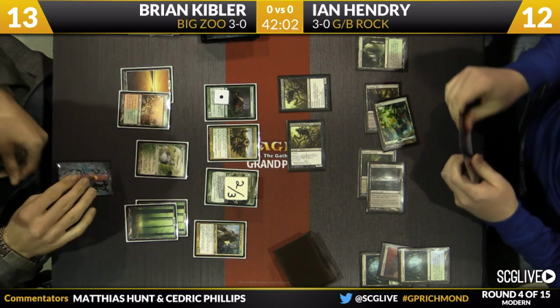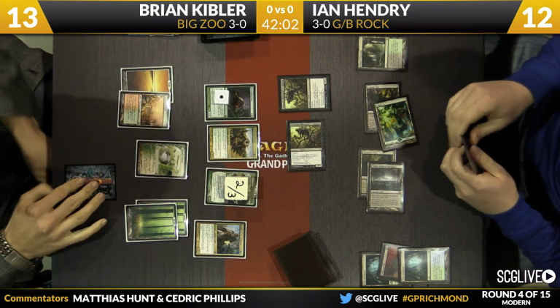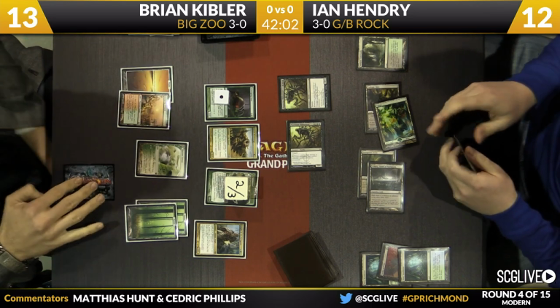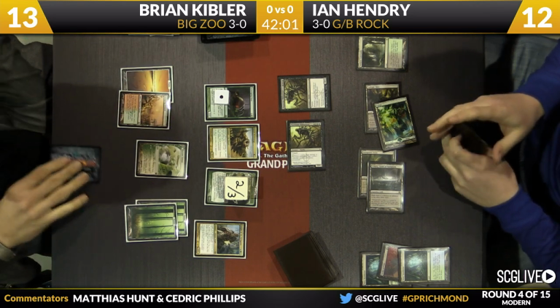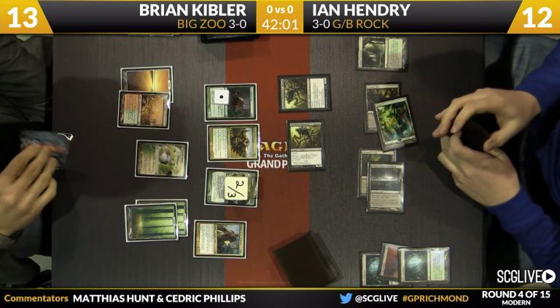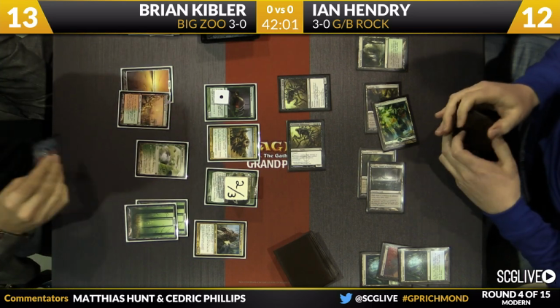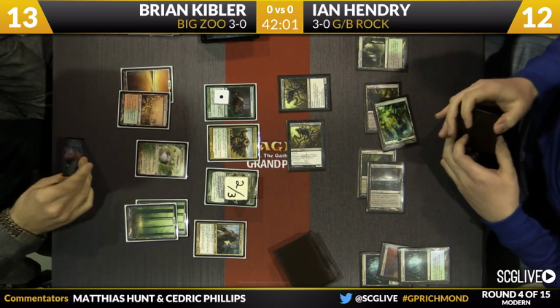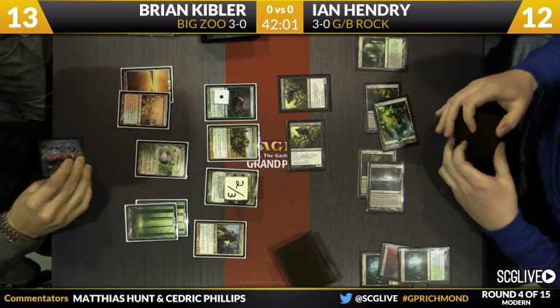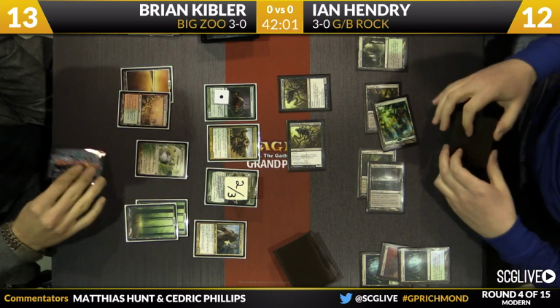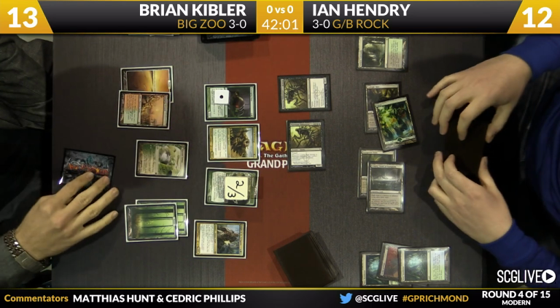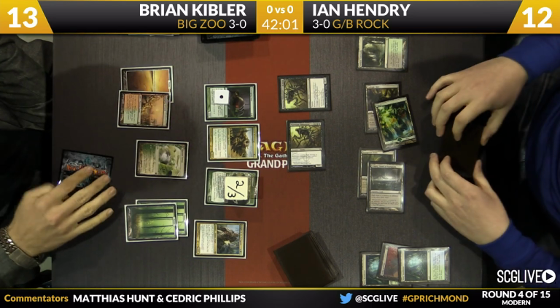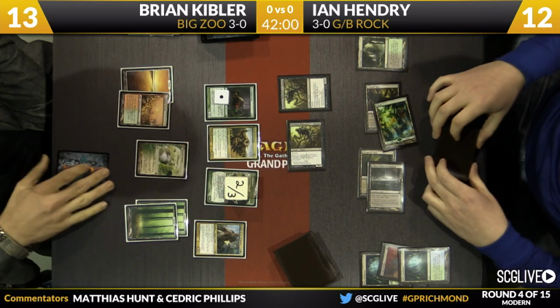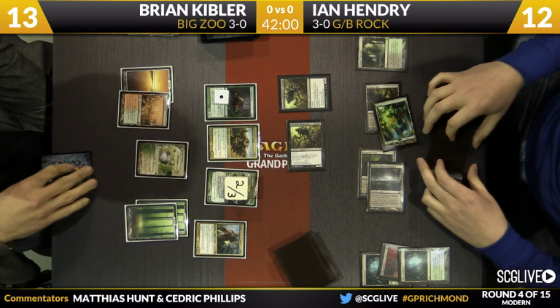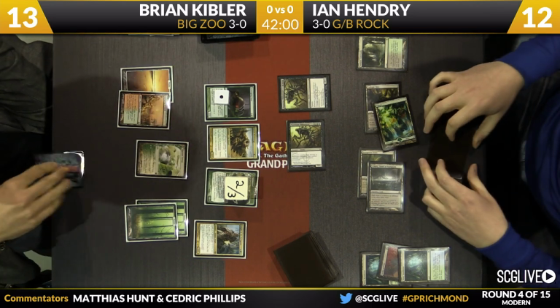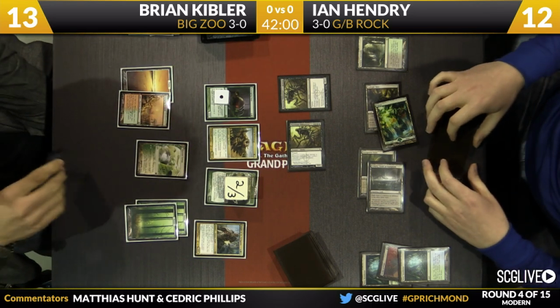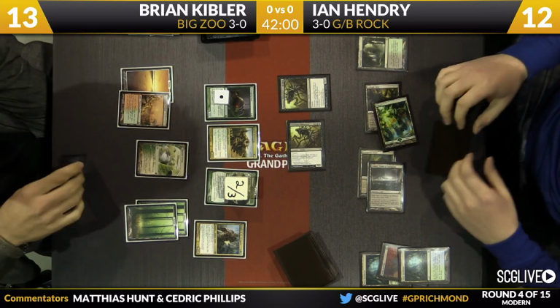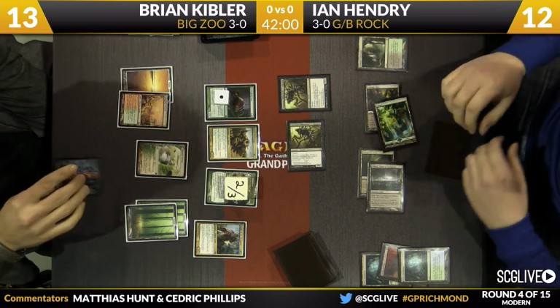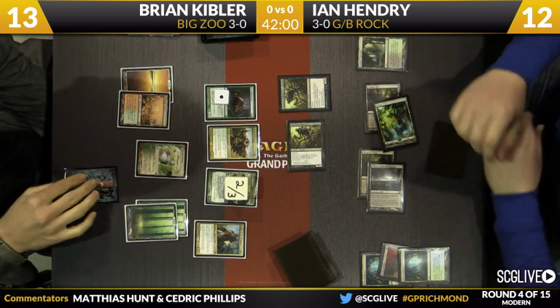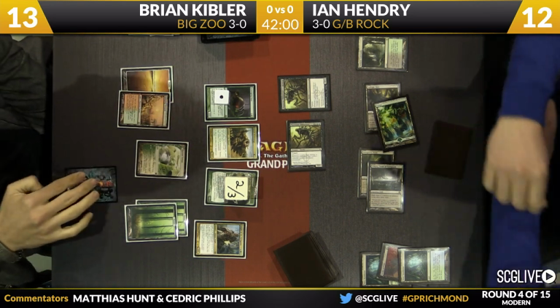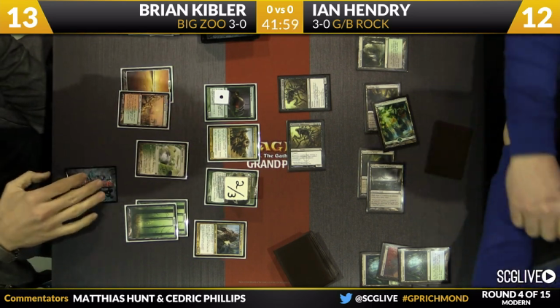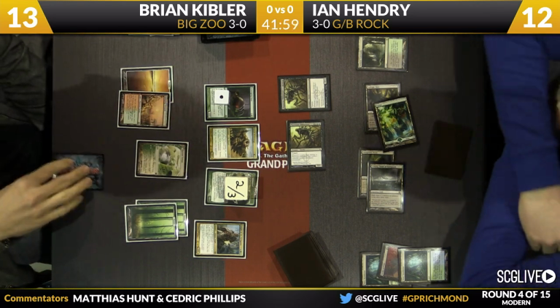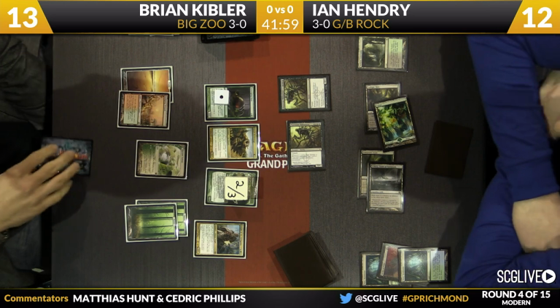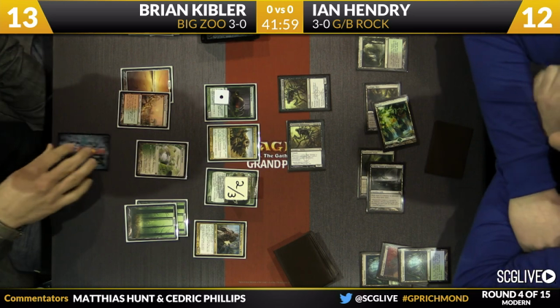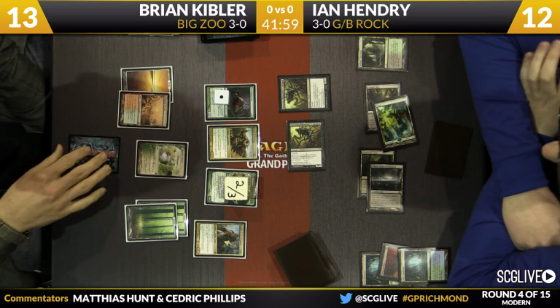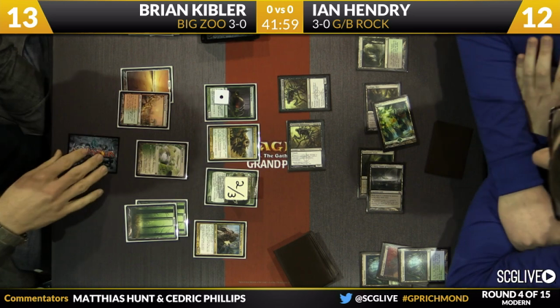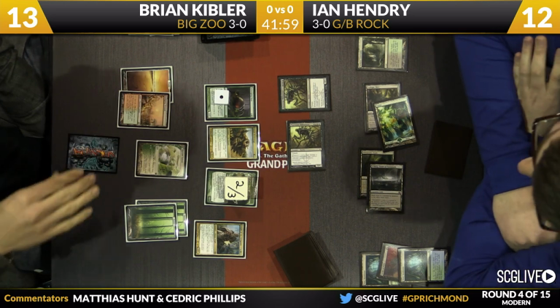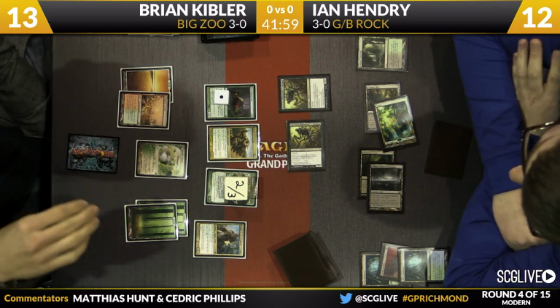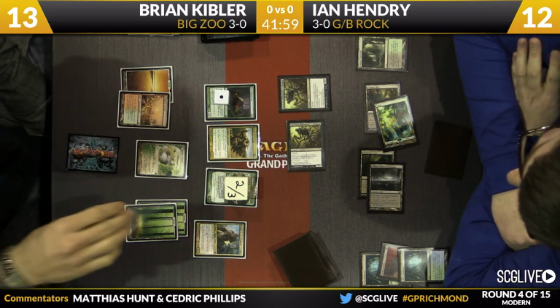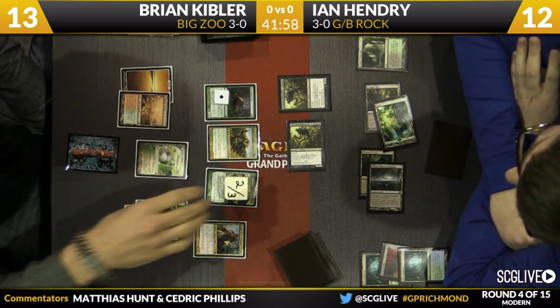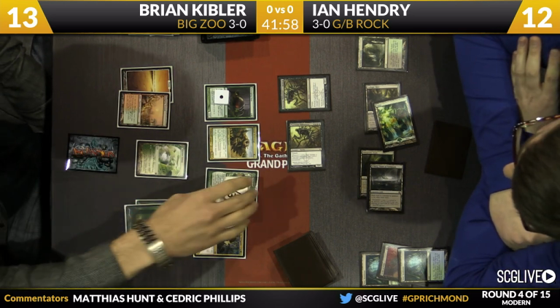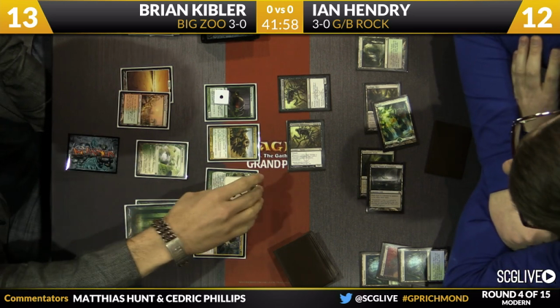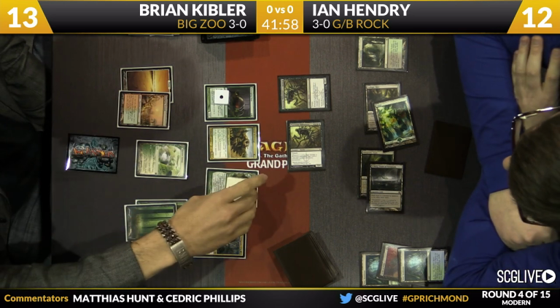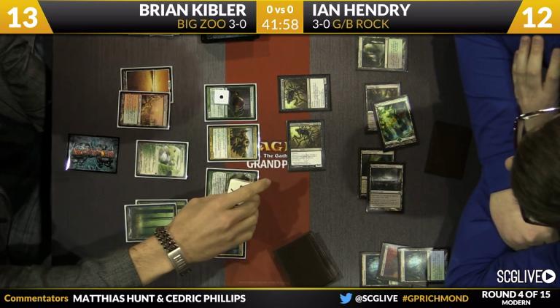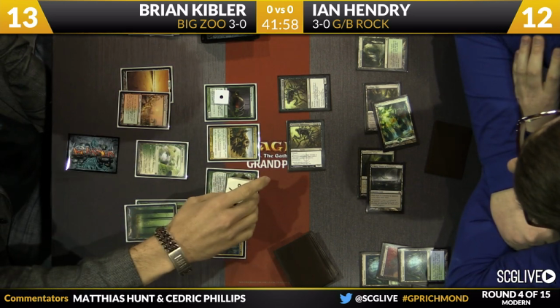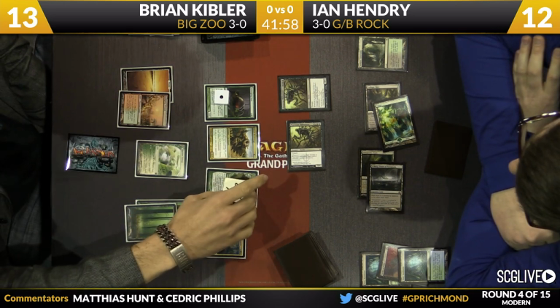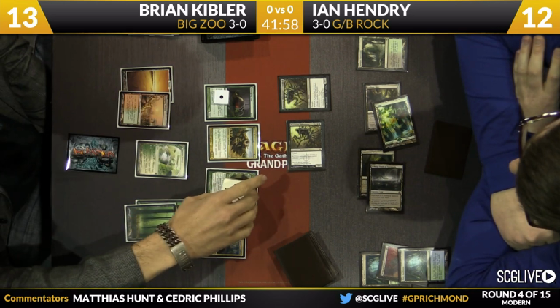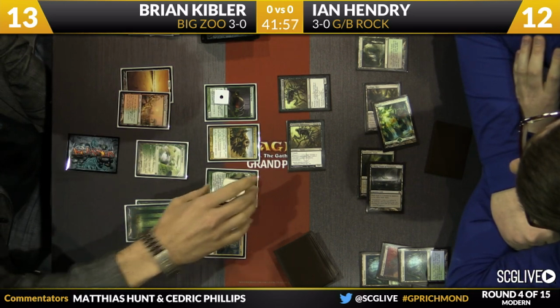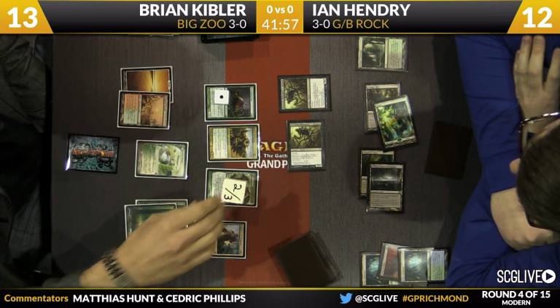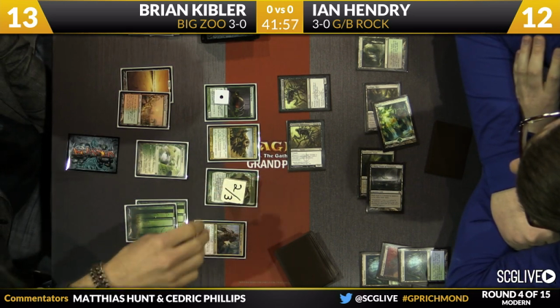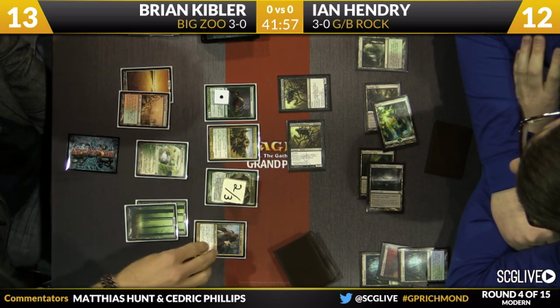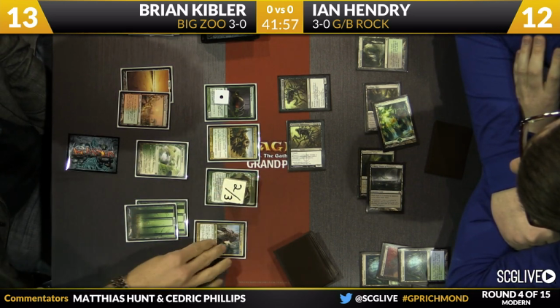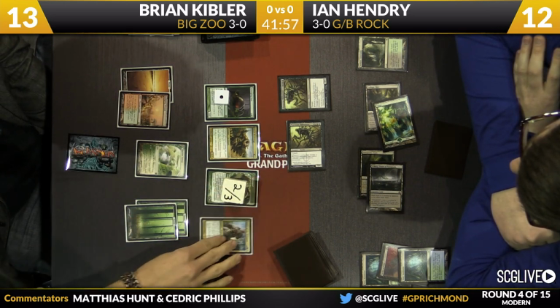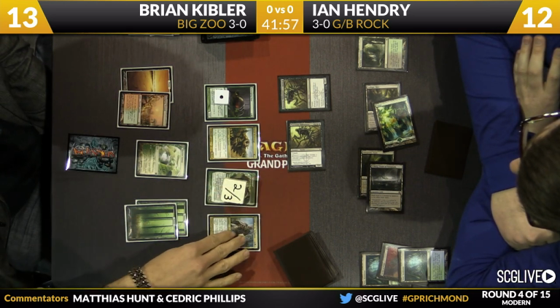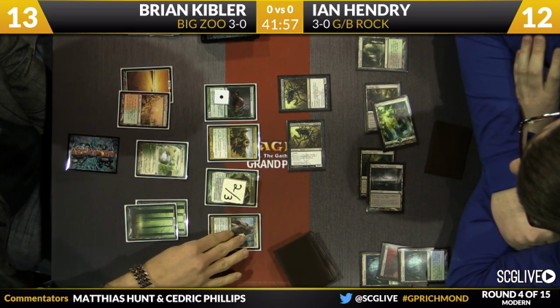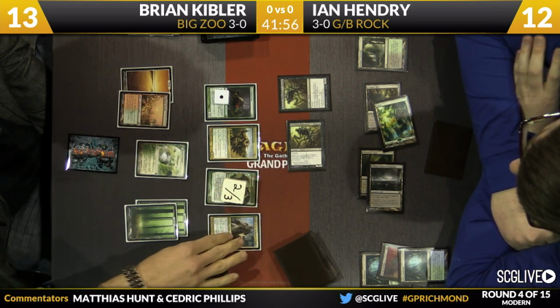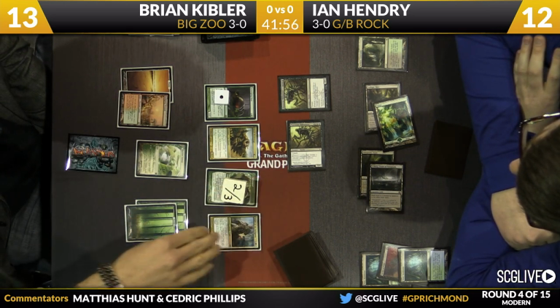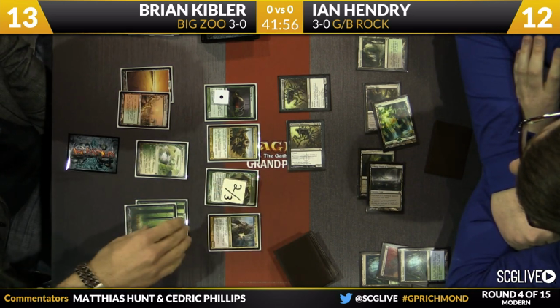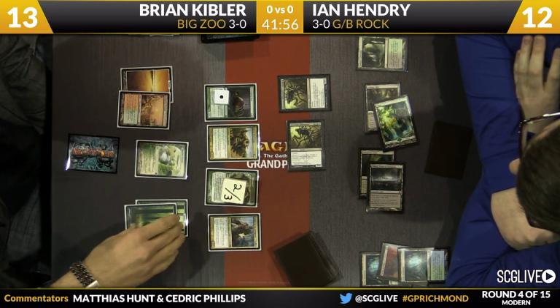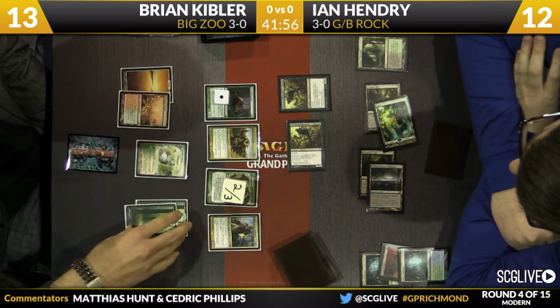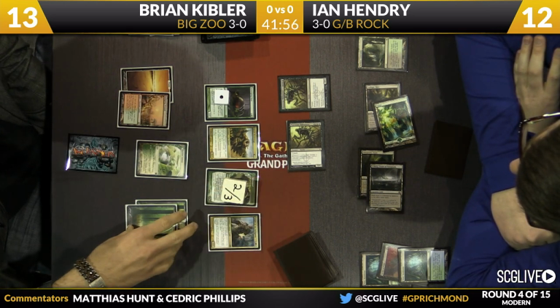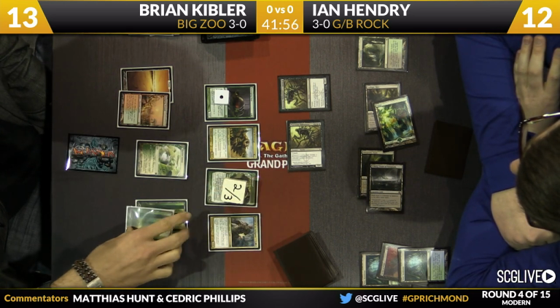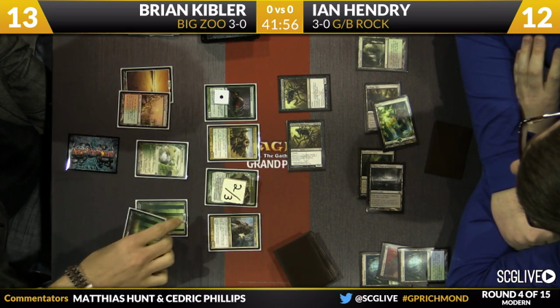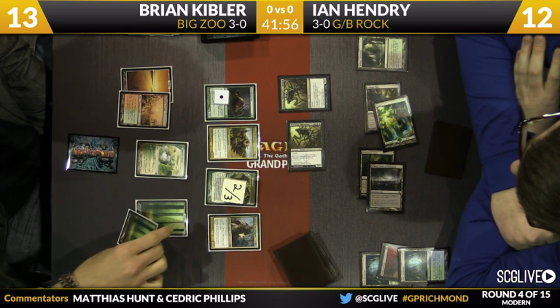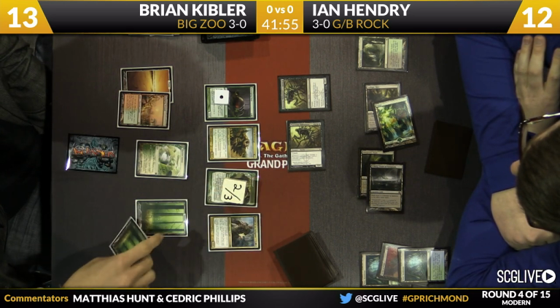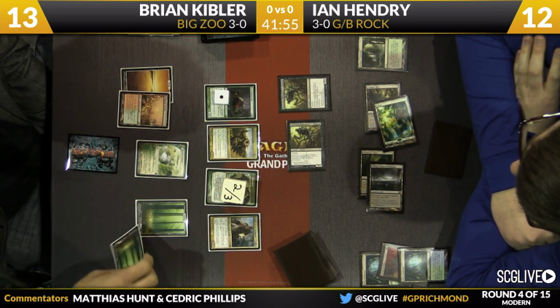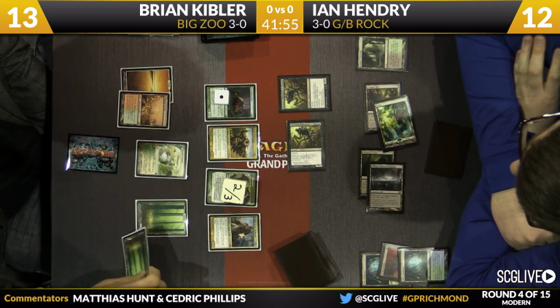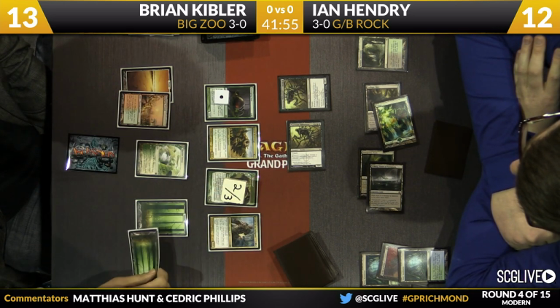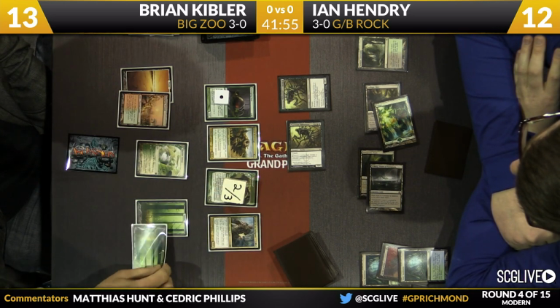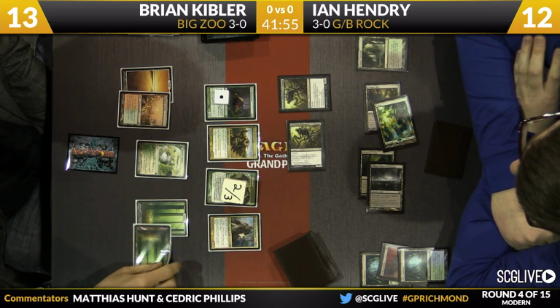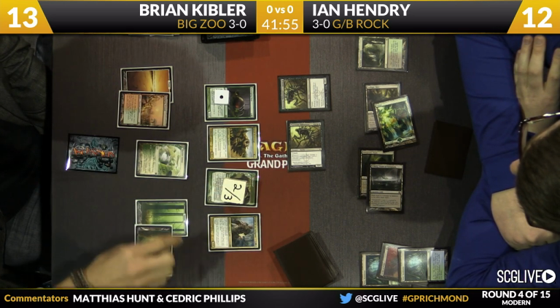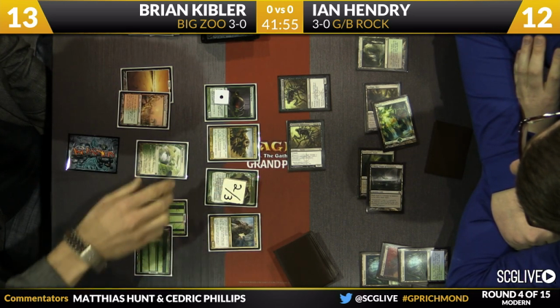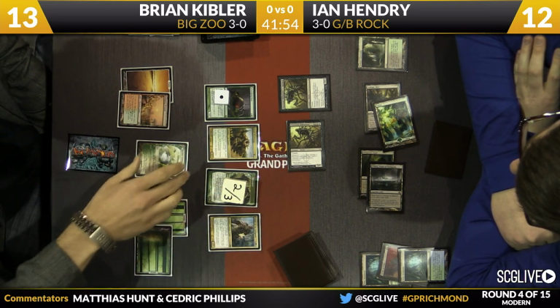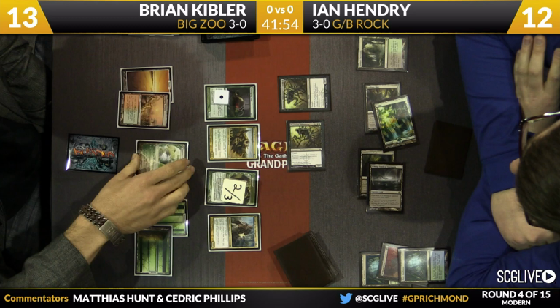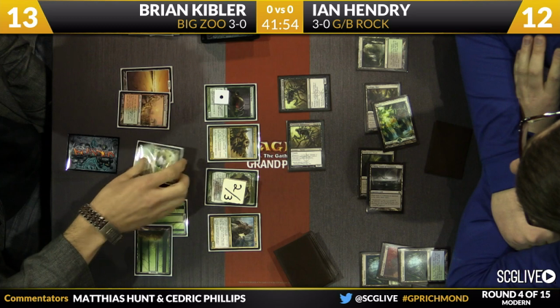He's going to be able to find Kessig Wolf Run off that Knight very quickly. In comes the first Obliterator, dealing 5, putting Kibler down to 13. This is a little risky because Kibler could be okay with attacking here and losing some permanents. This is why I kind of thought Ian should have played the Obliterator on turn four — he's threatening a 10-point swing next turn. I think that was a Path that Brian would have cast already.